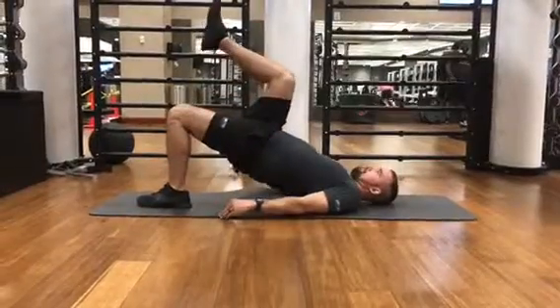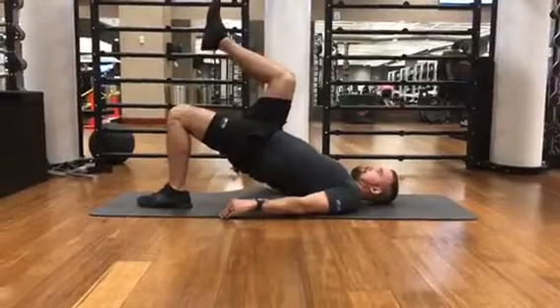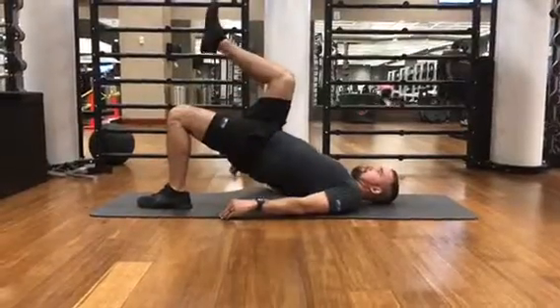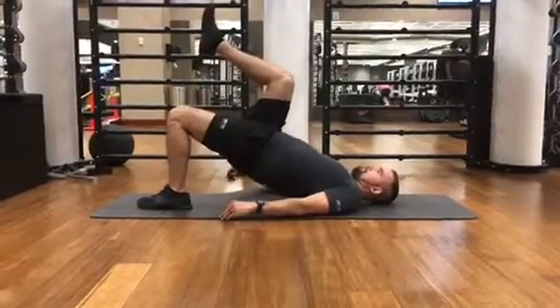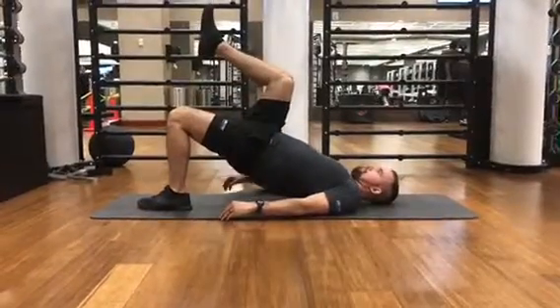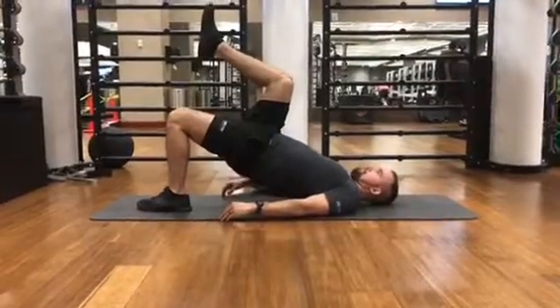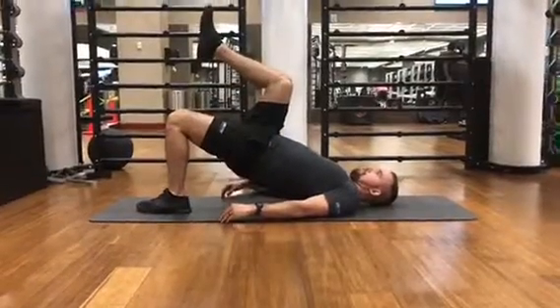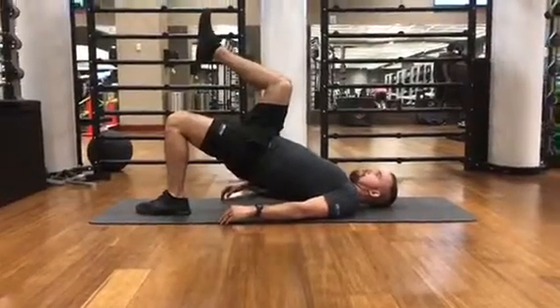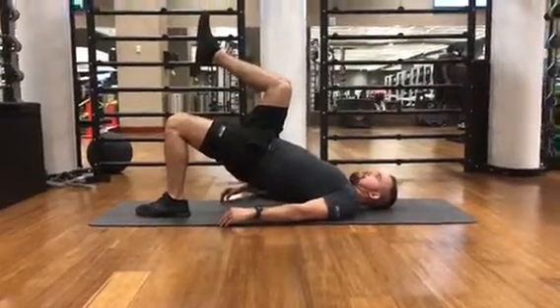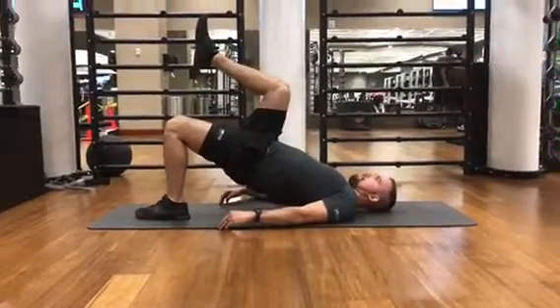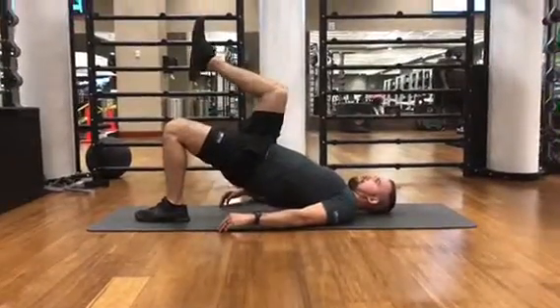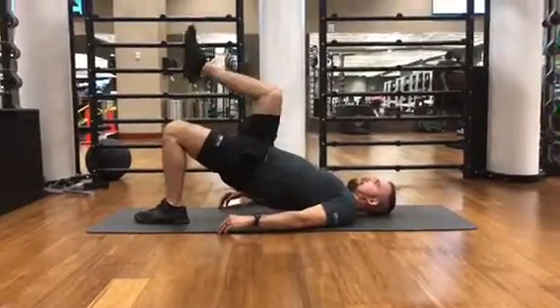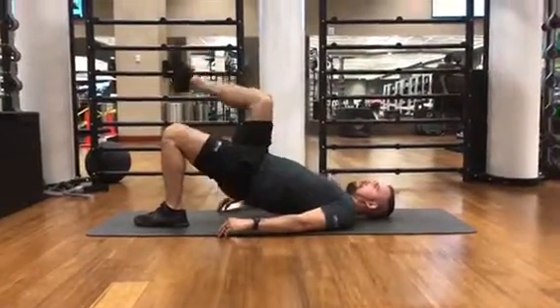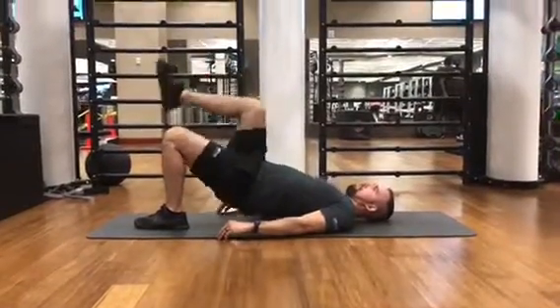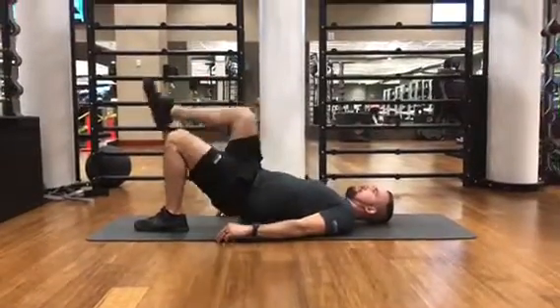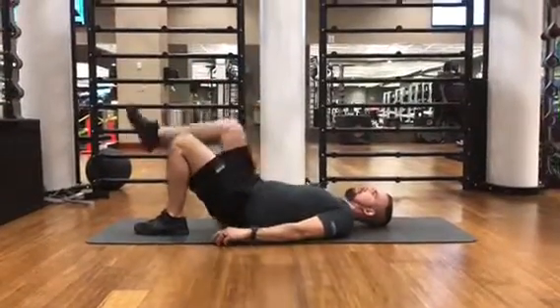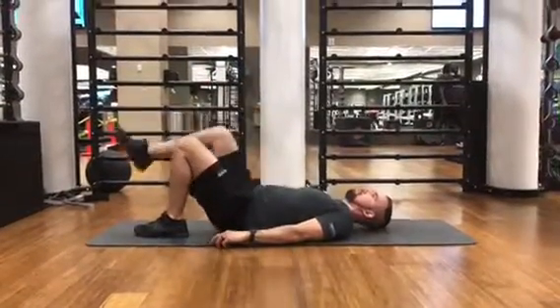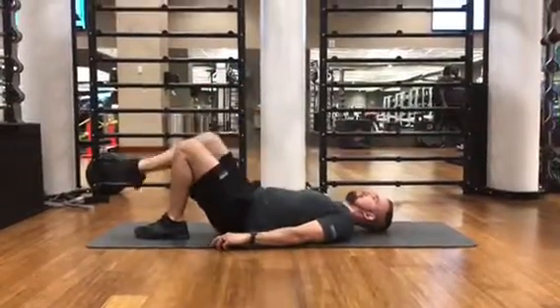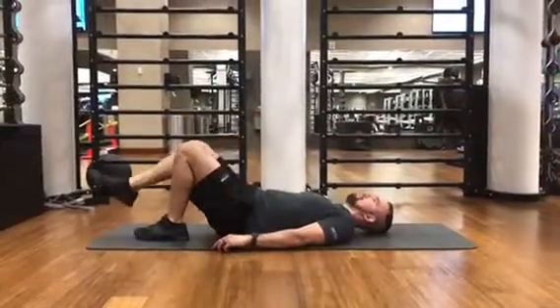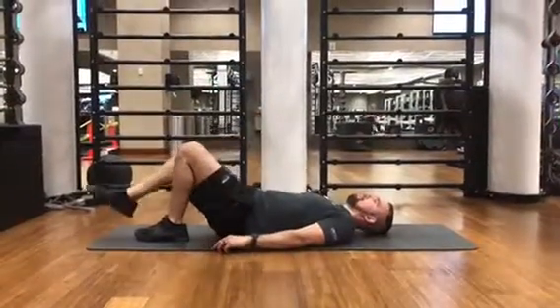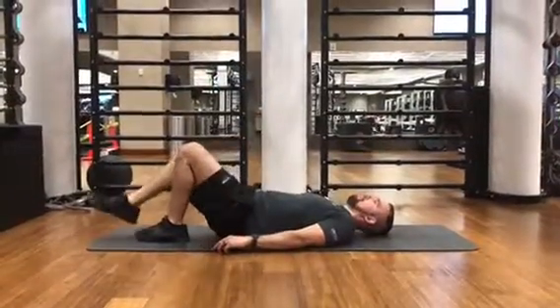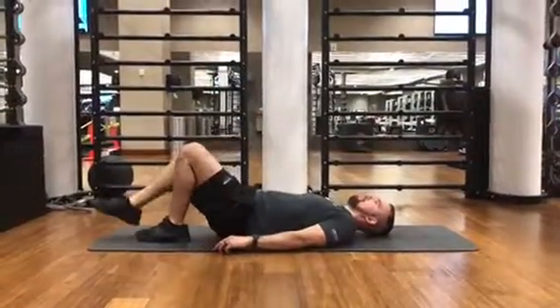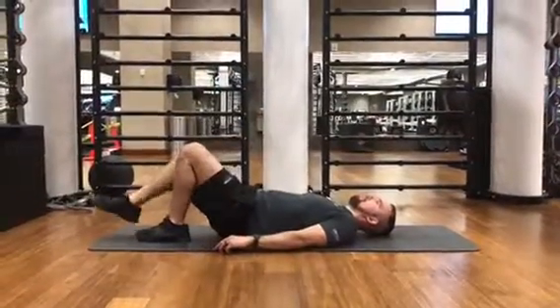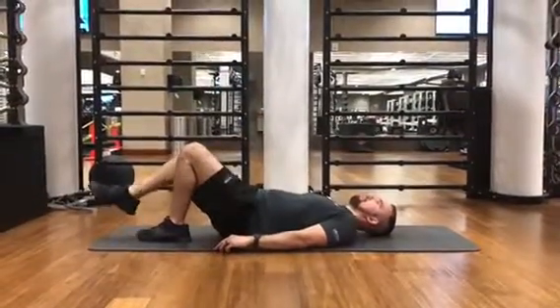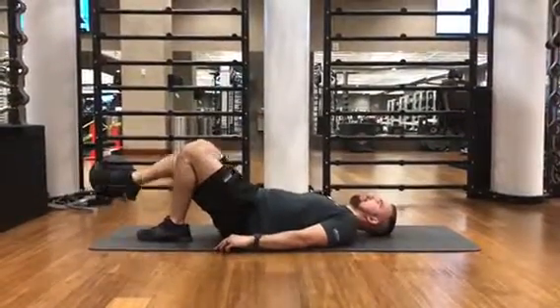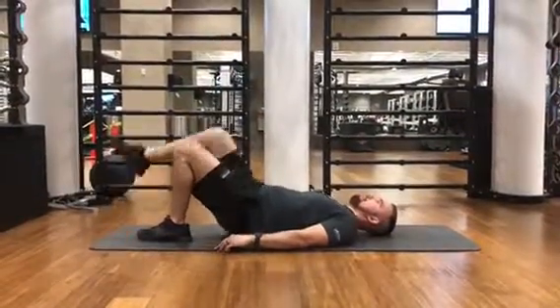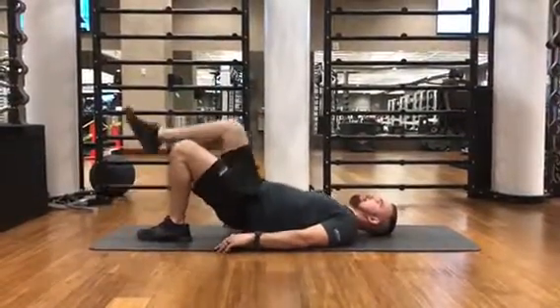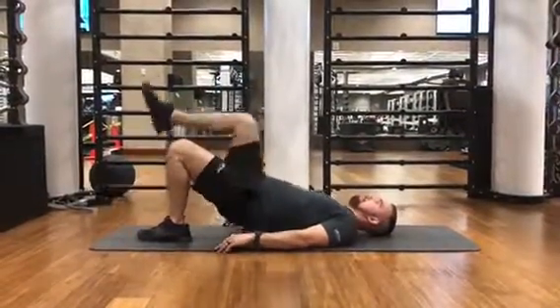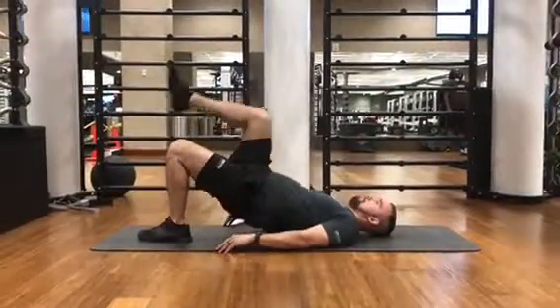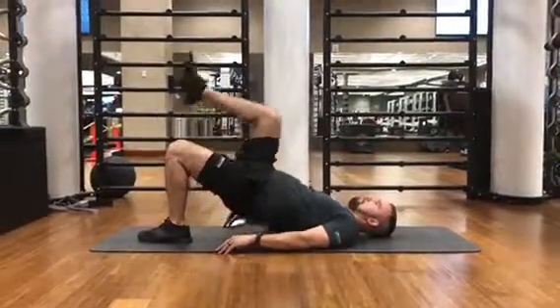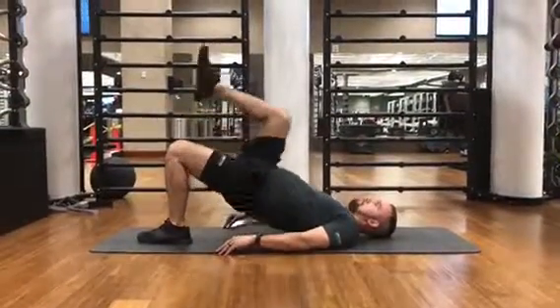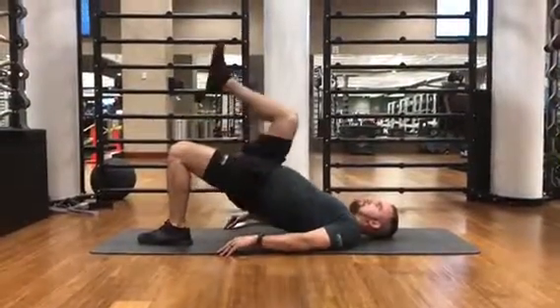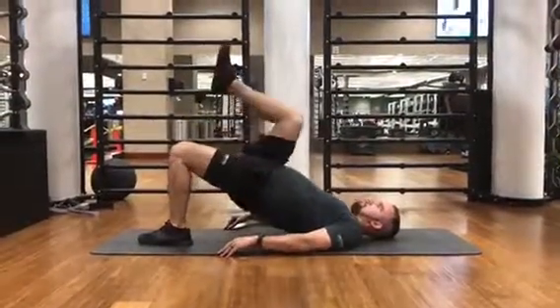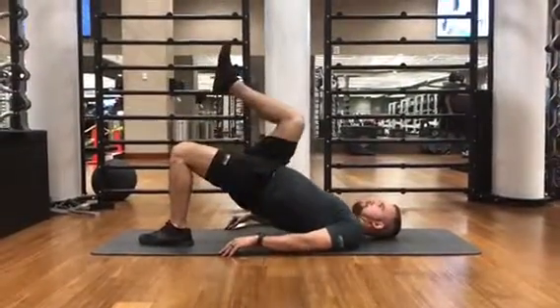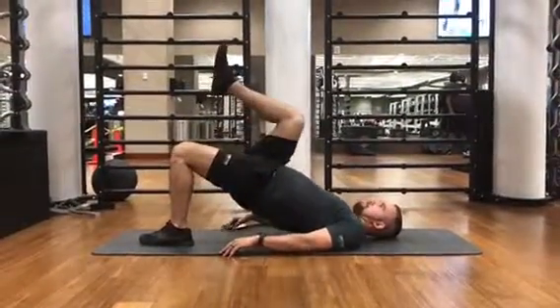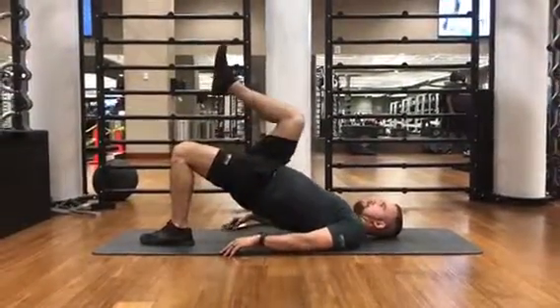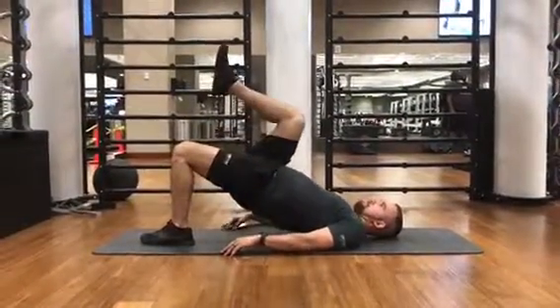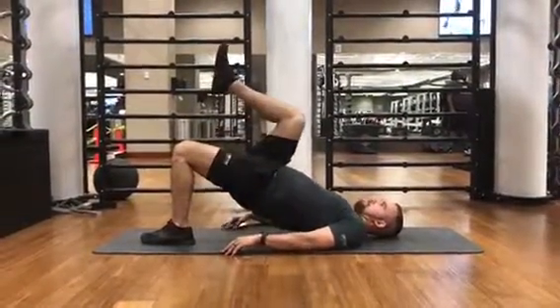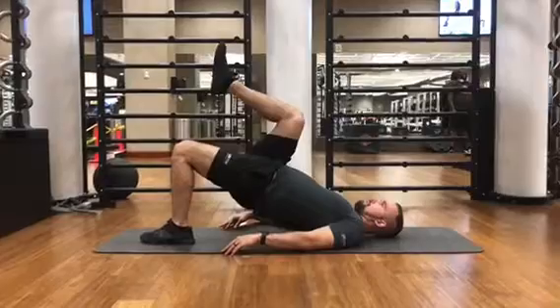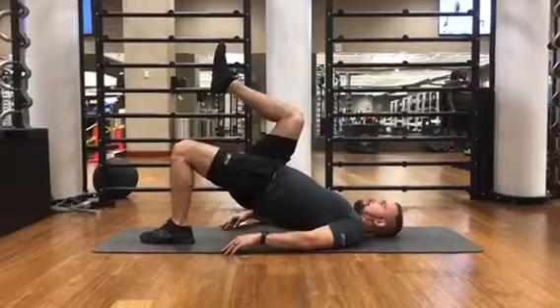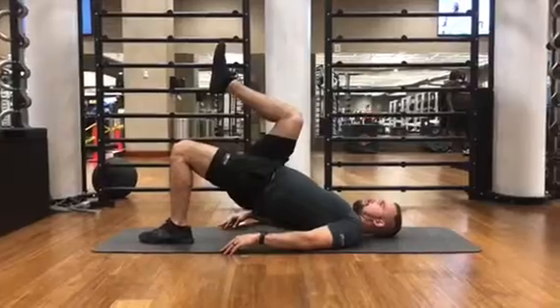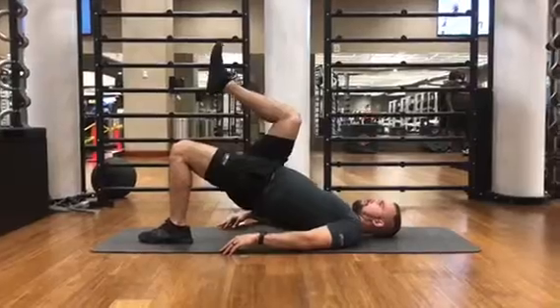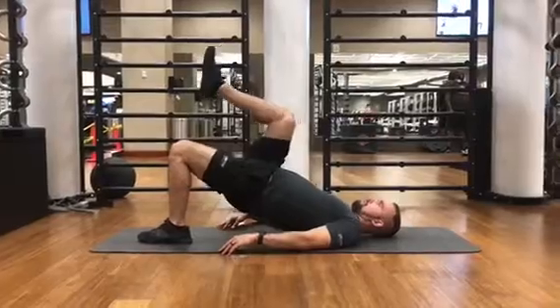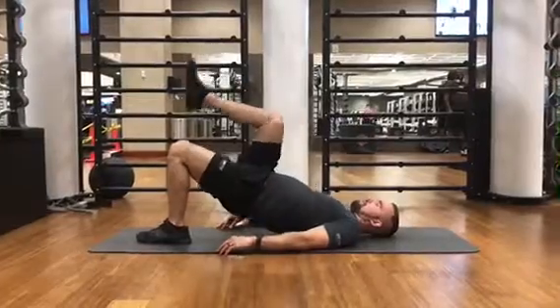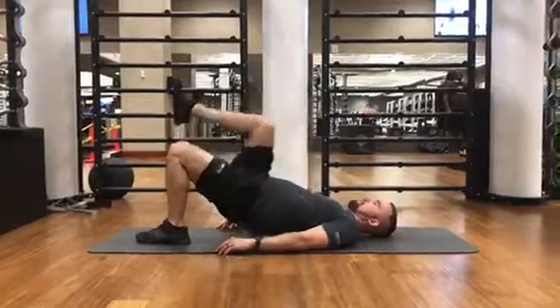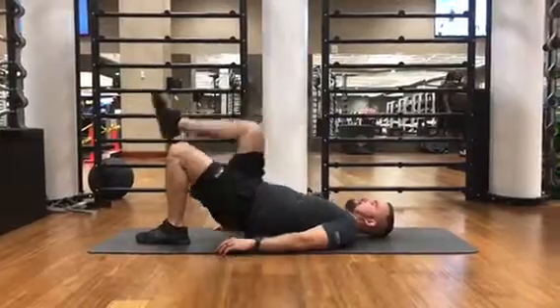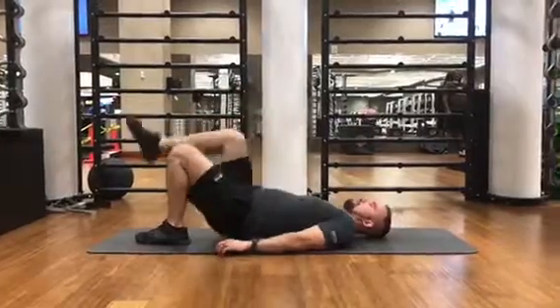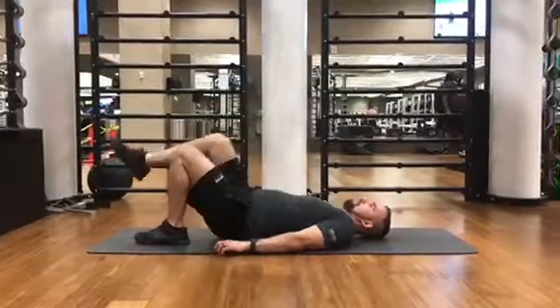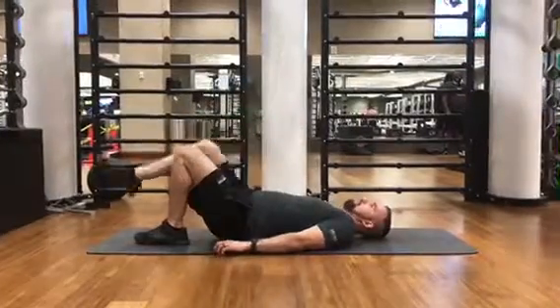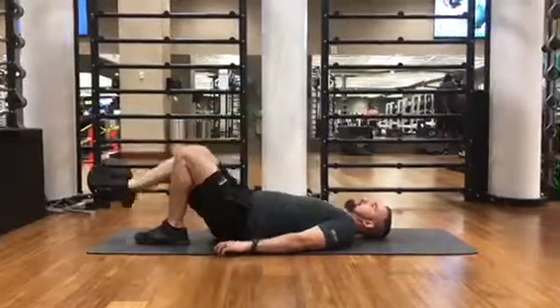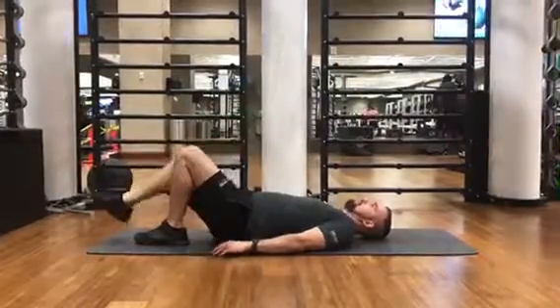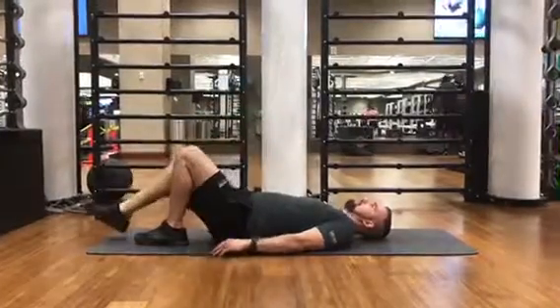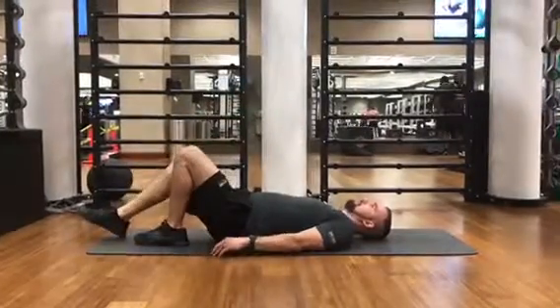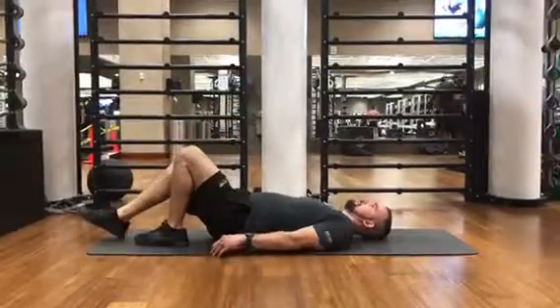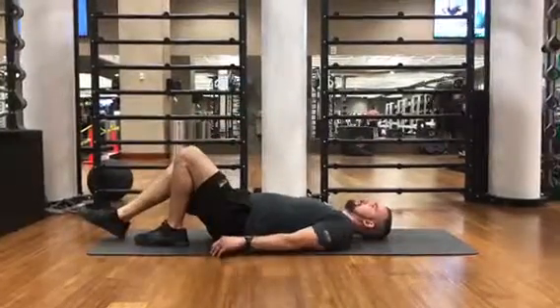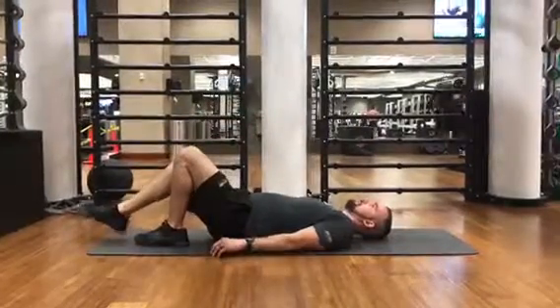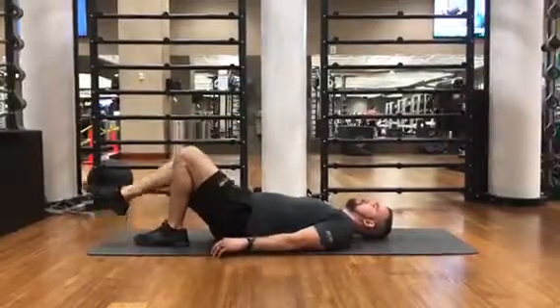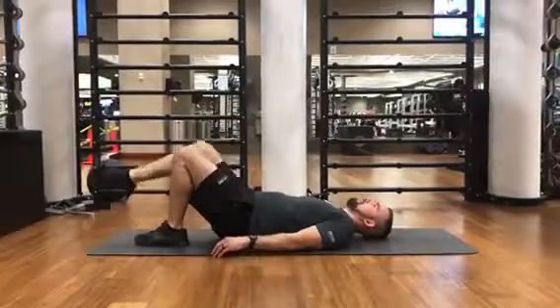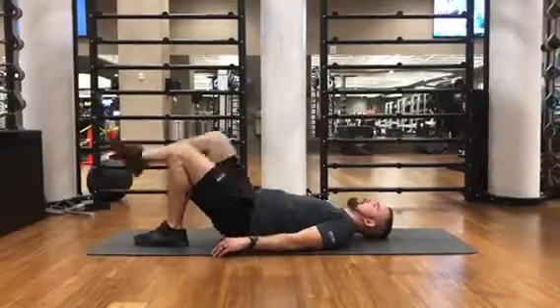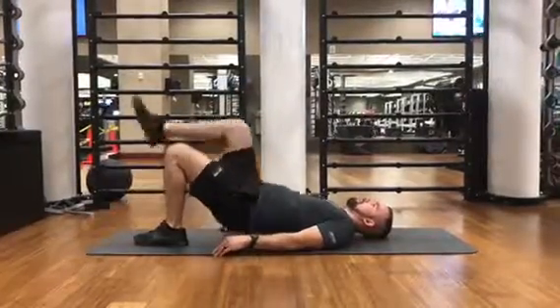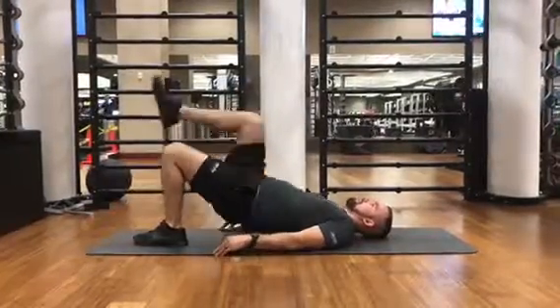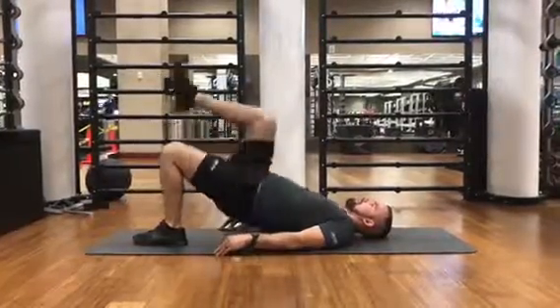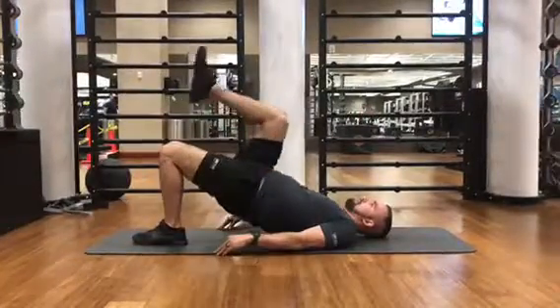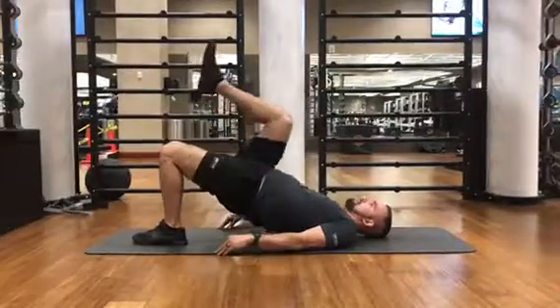Glute march. It's like a single leg bridge, but with your opposite leg you're also doing a high knee.